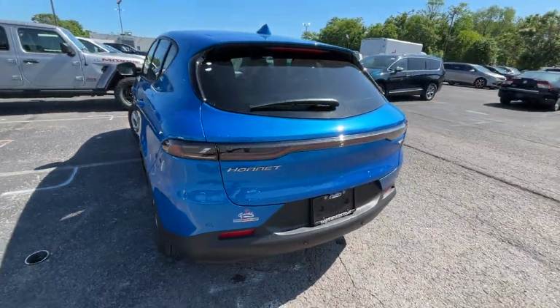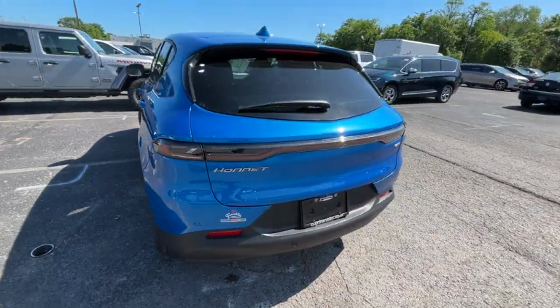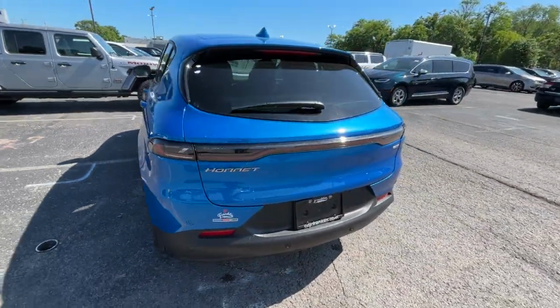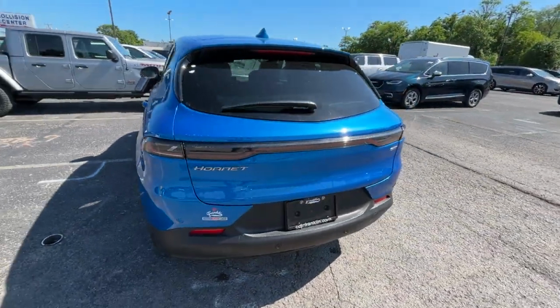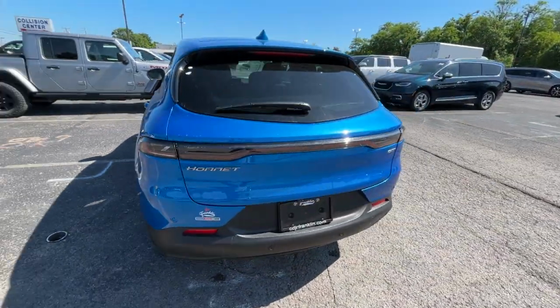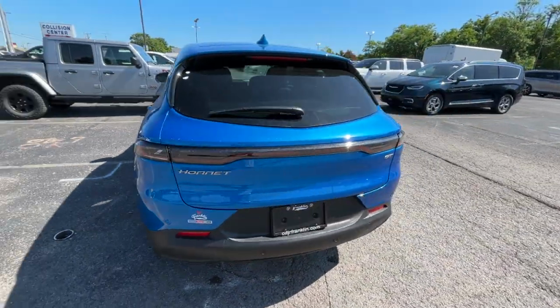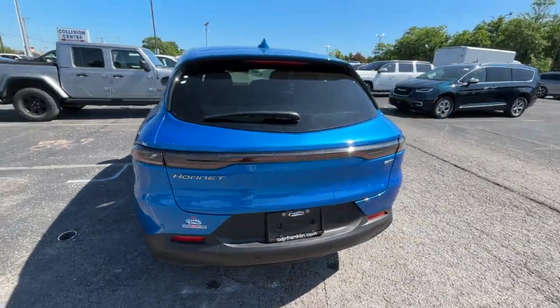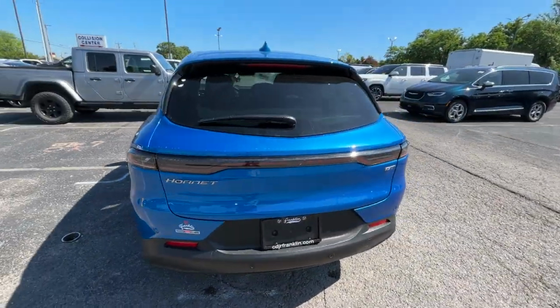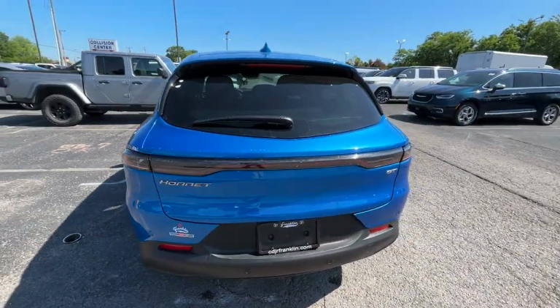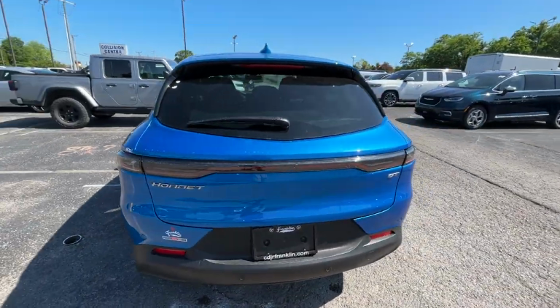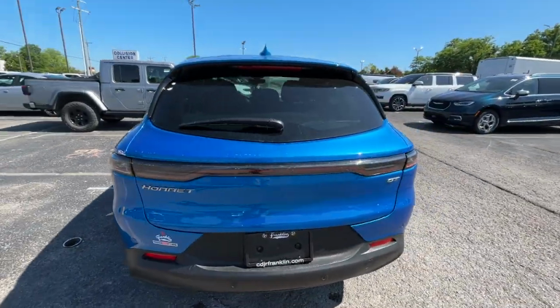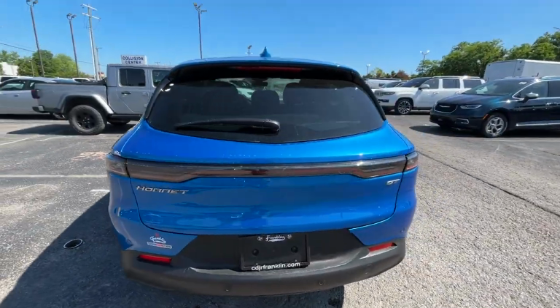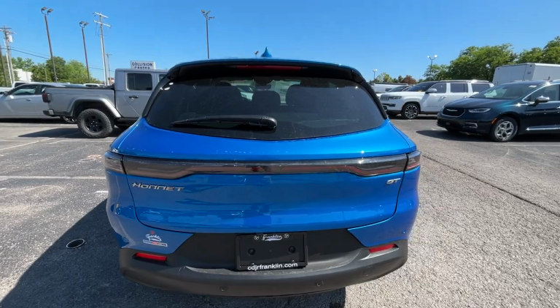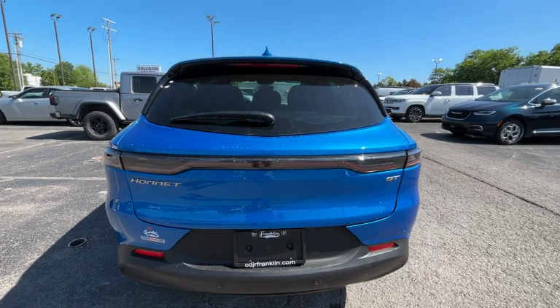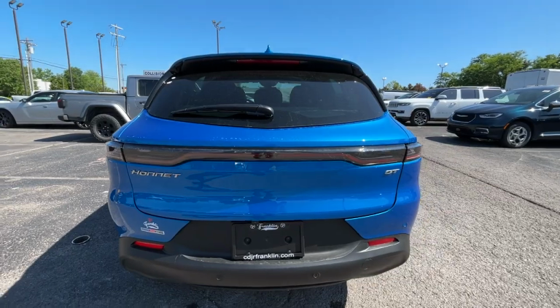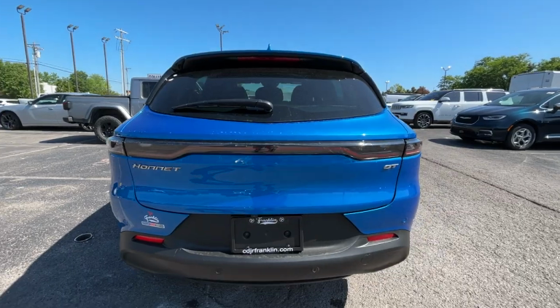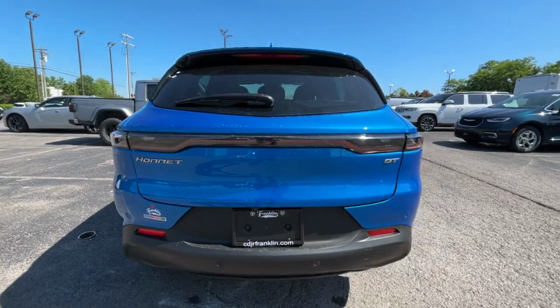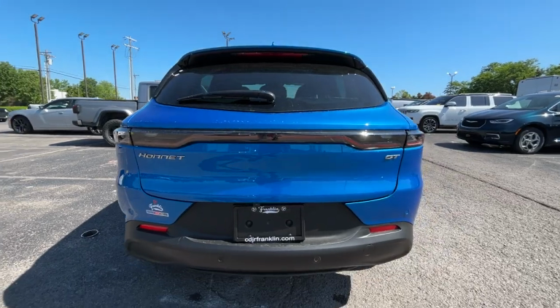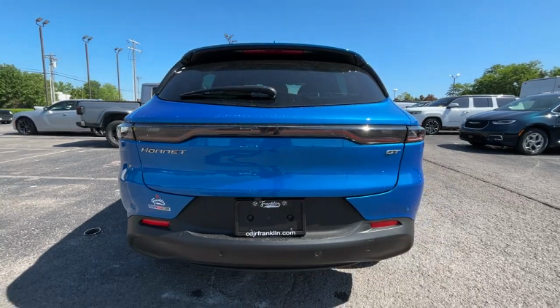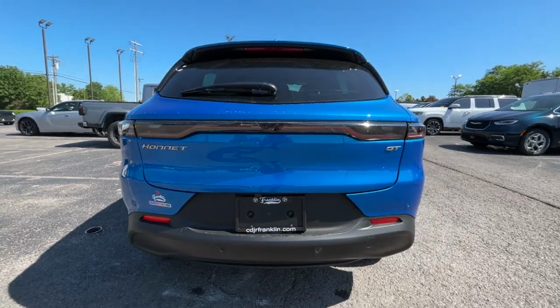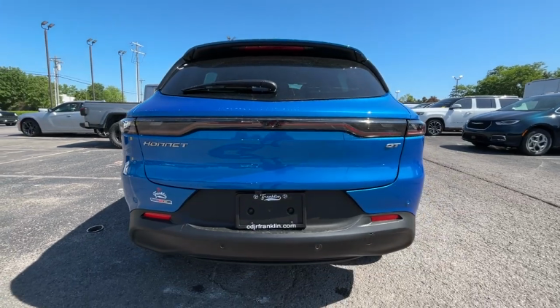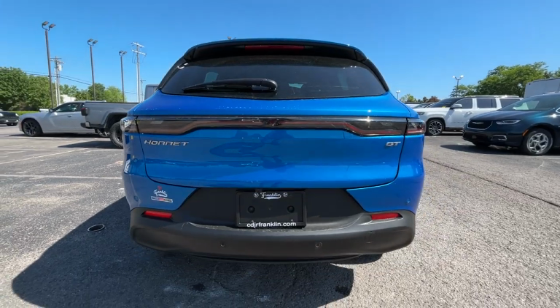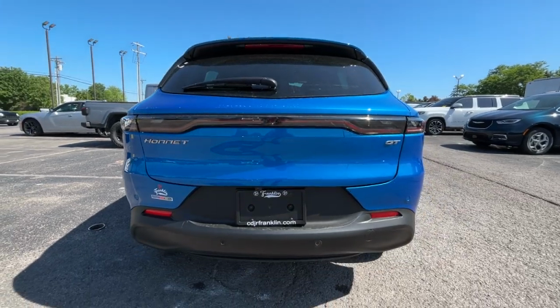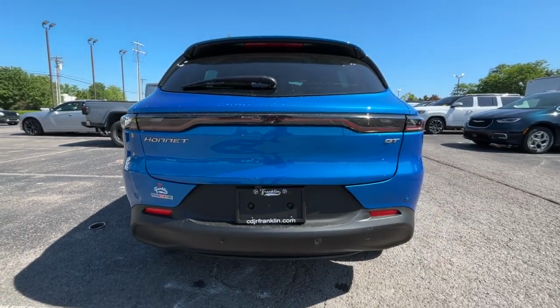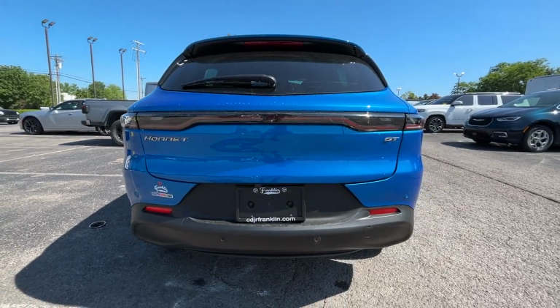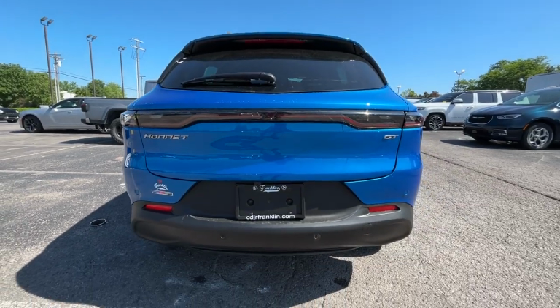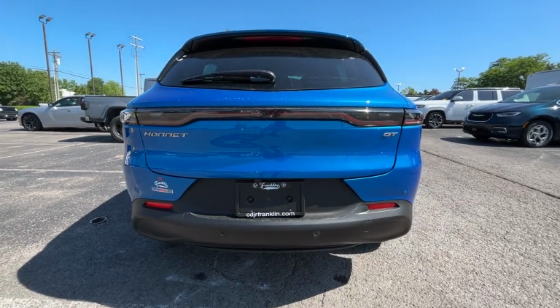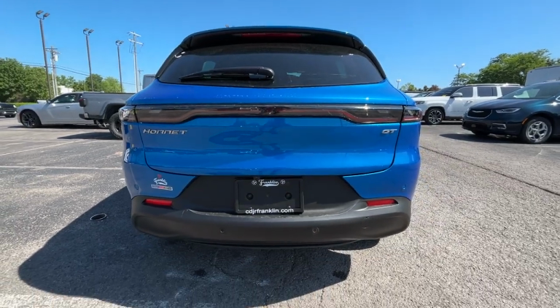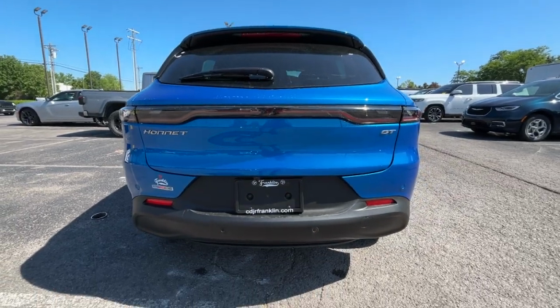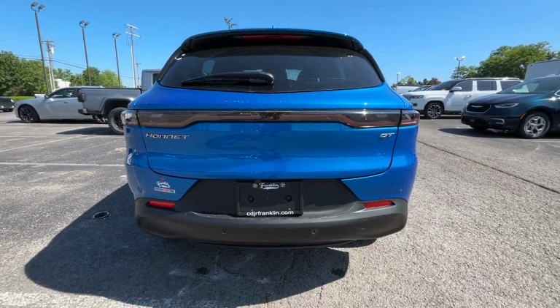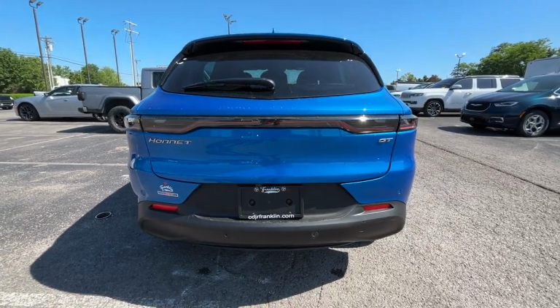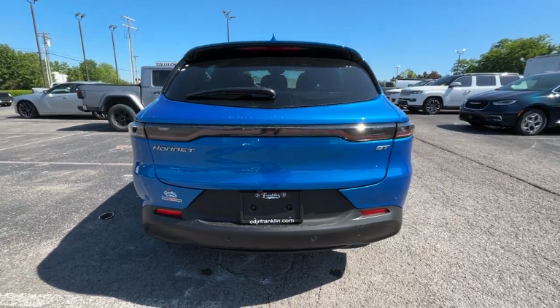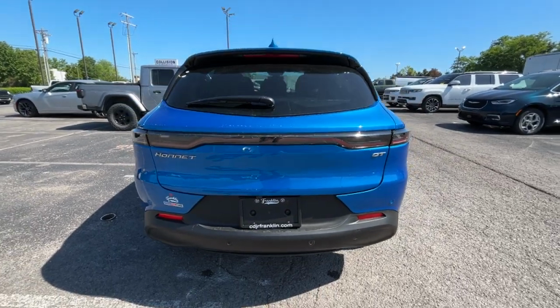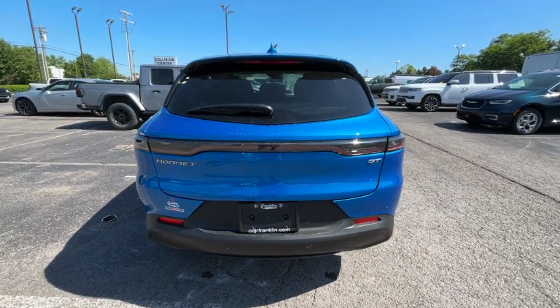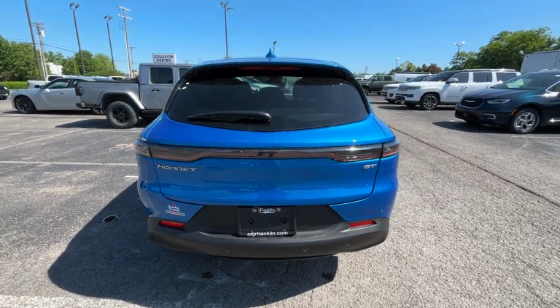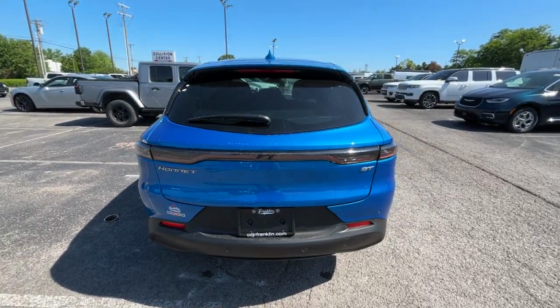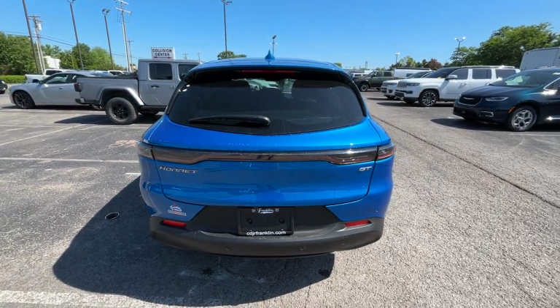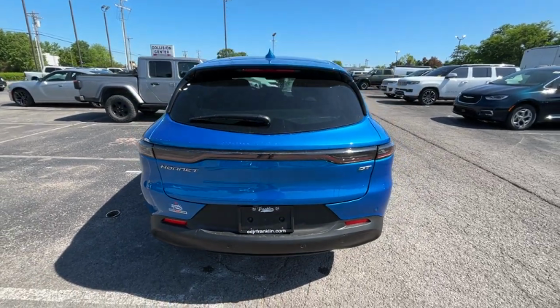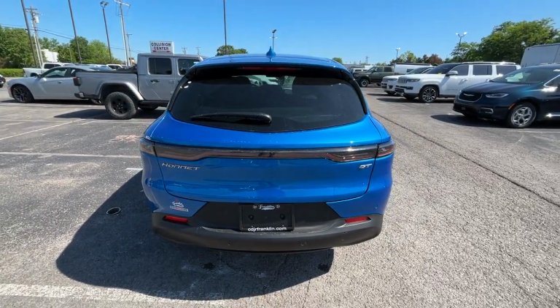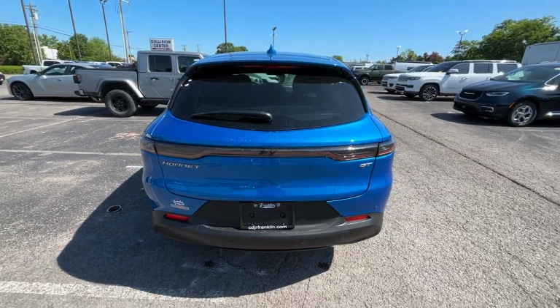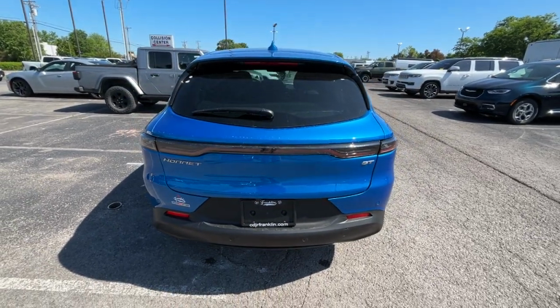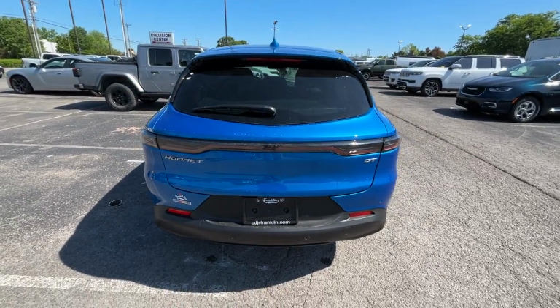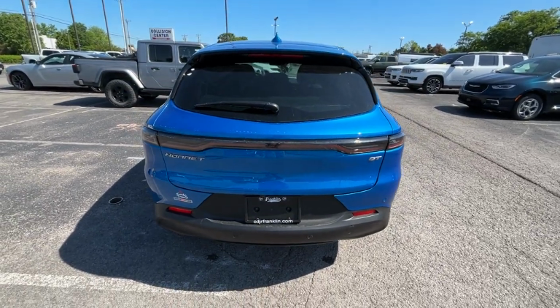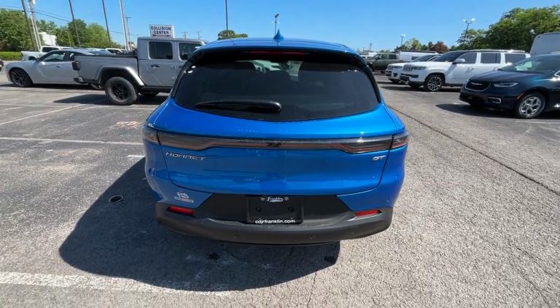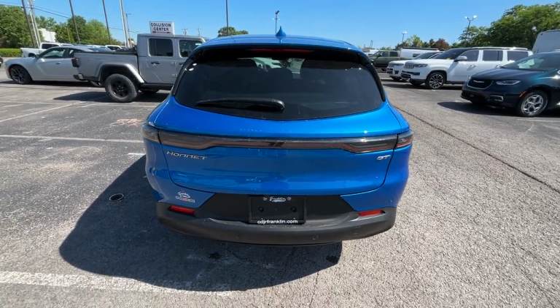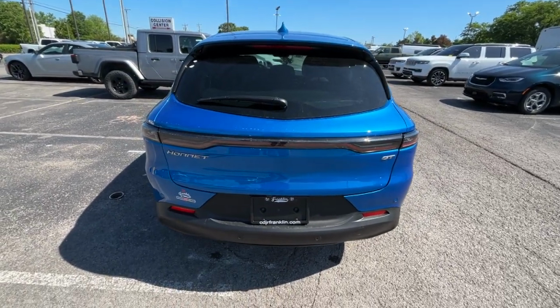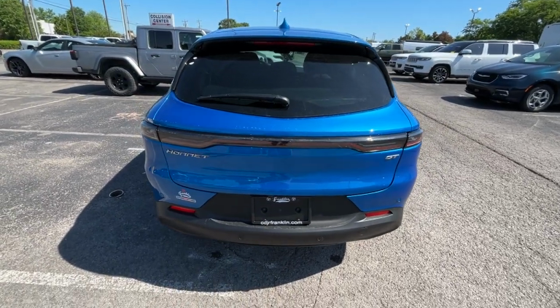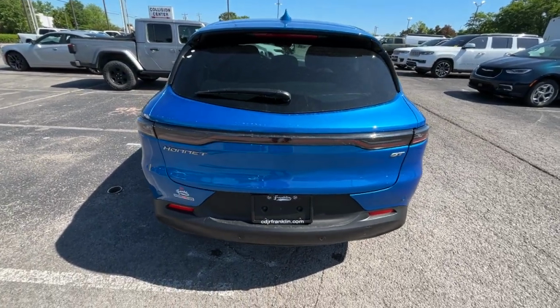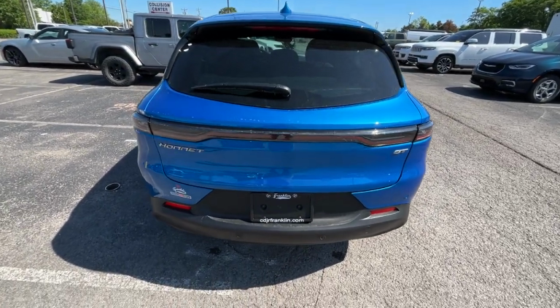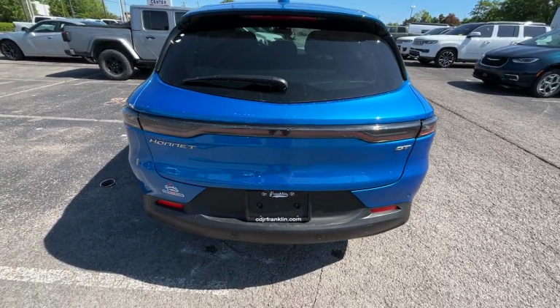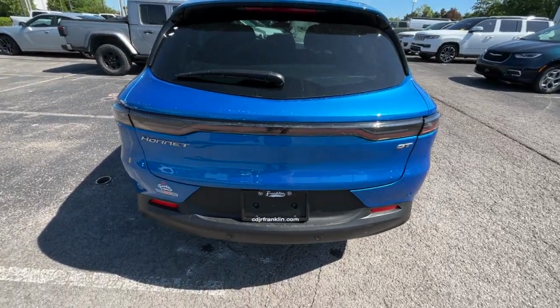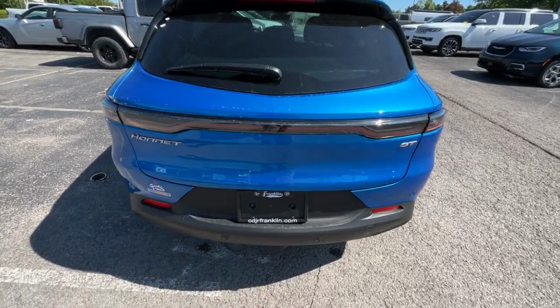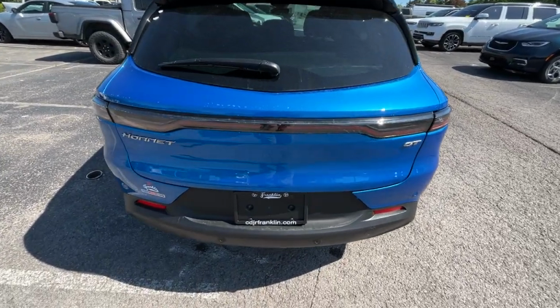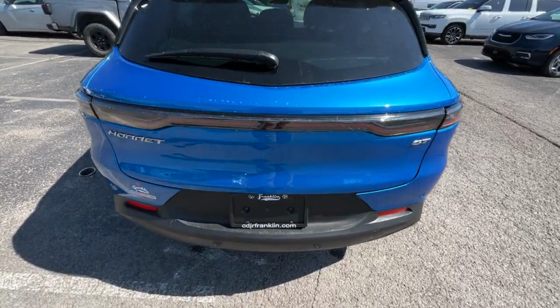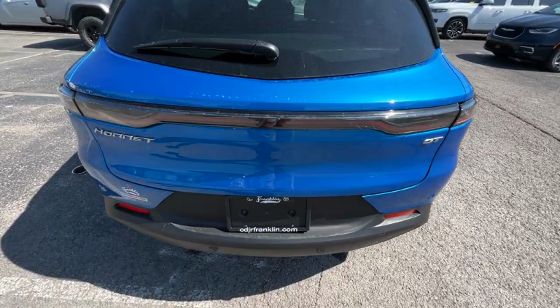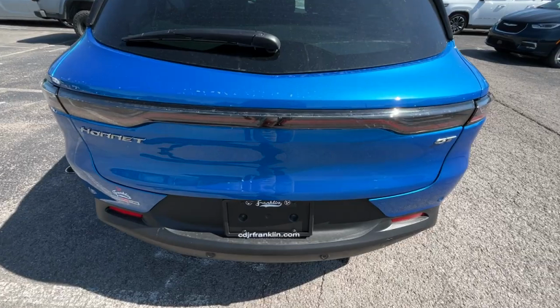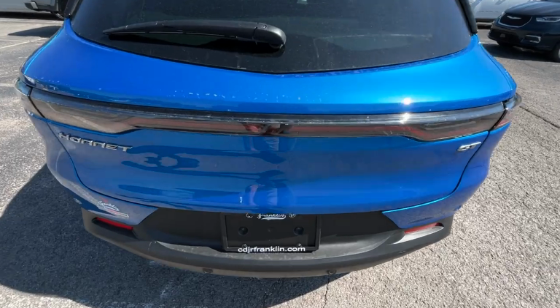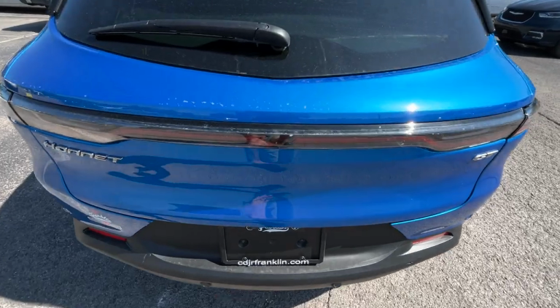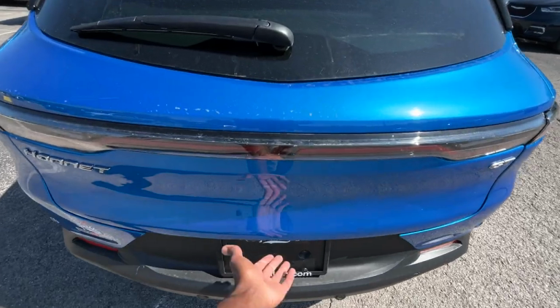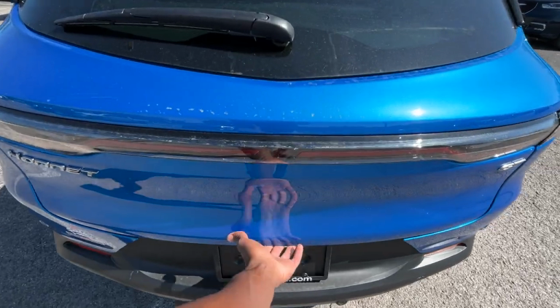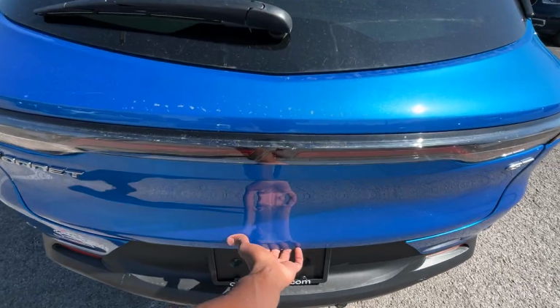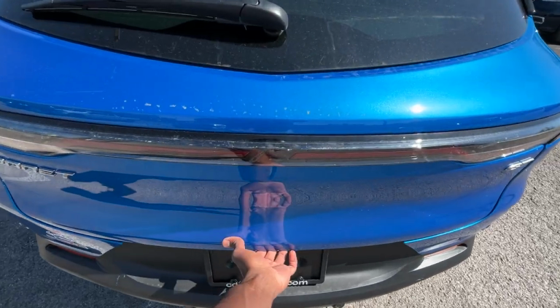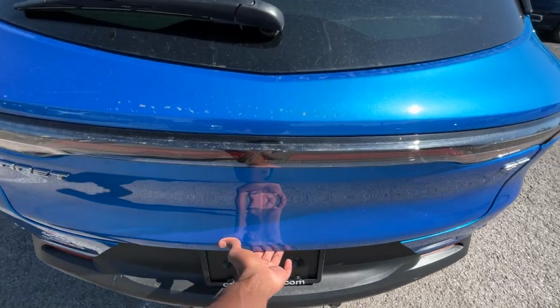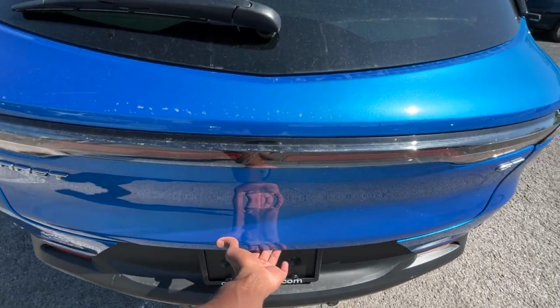Coming around to the back end, we do get LED tail lamps. I love how it's kind of got a Charger-esque look to it.